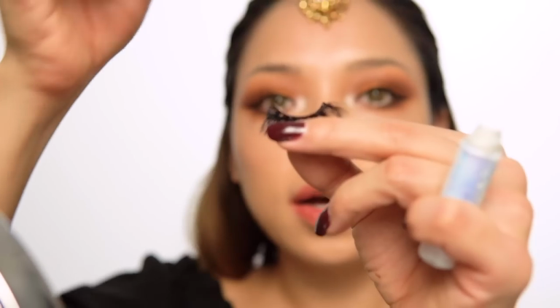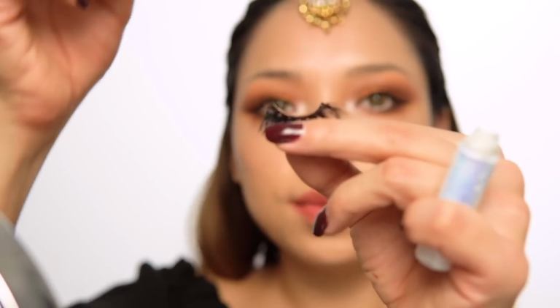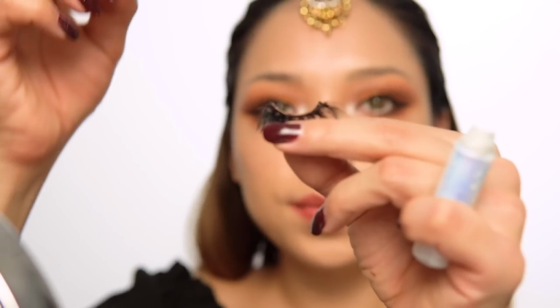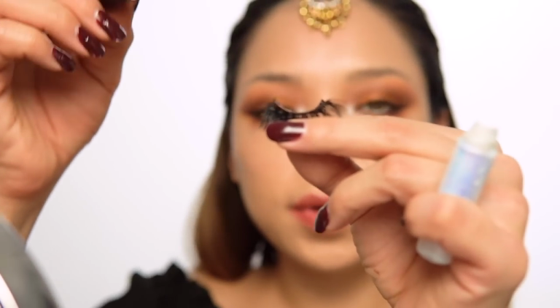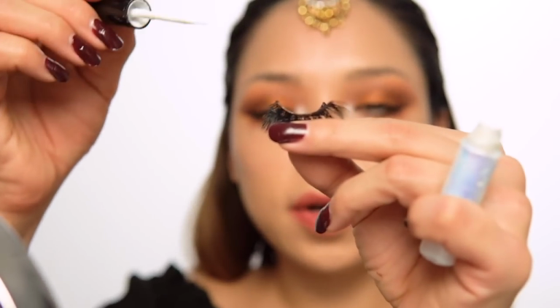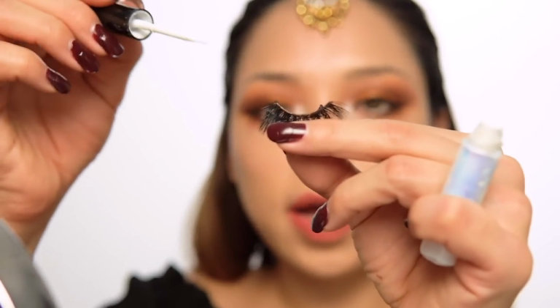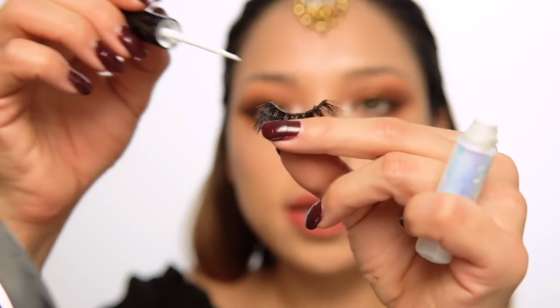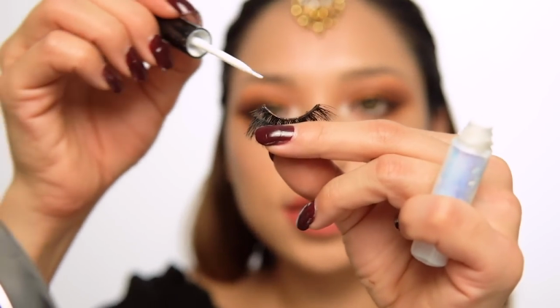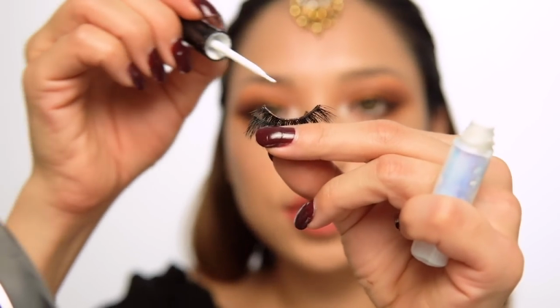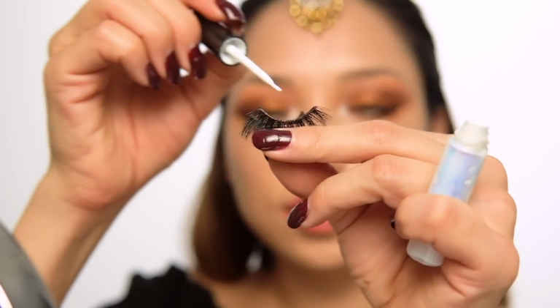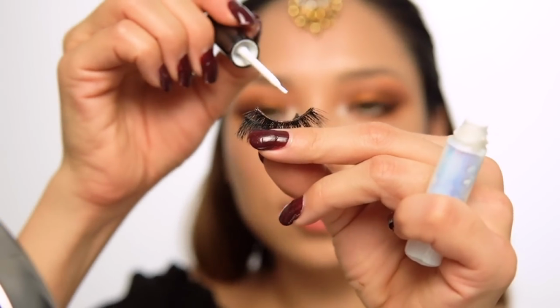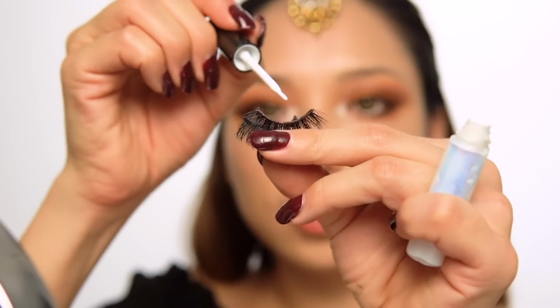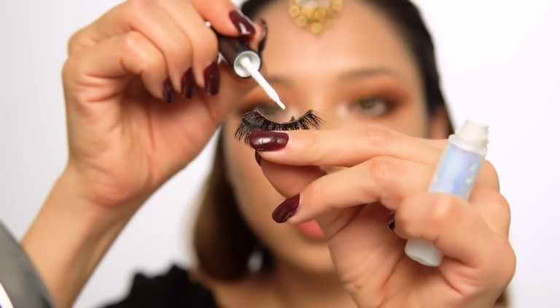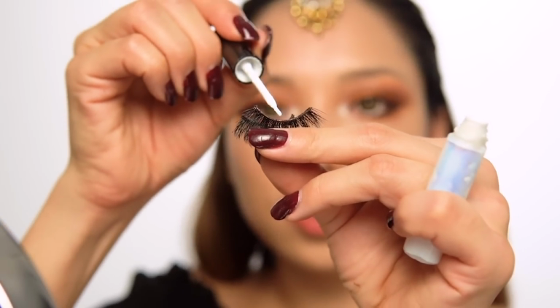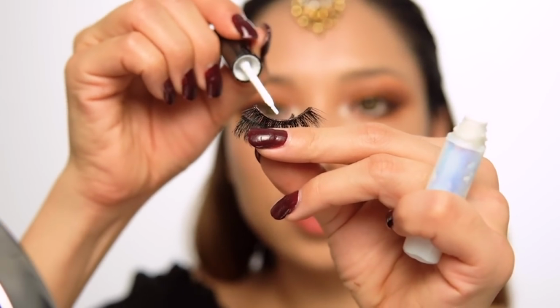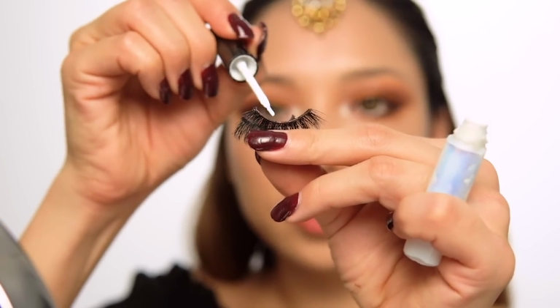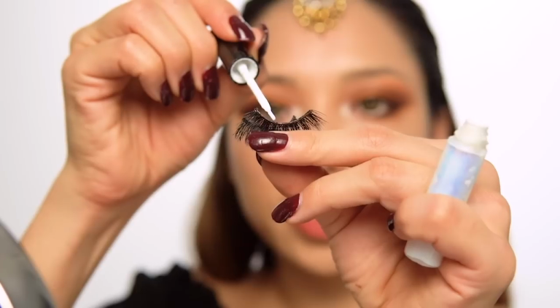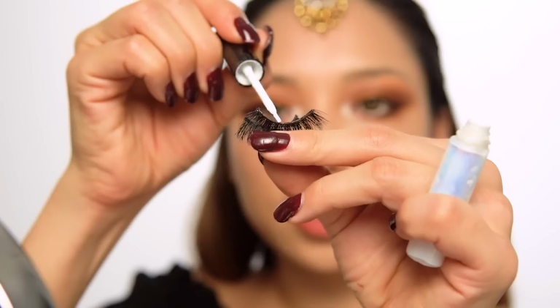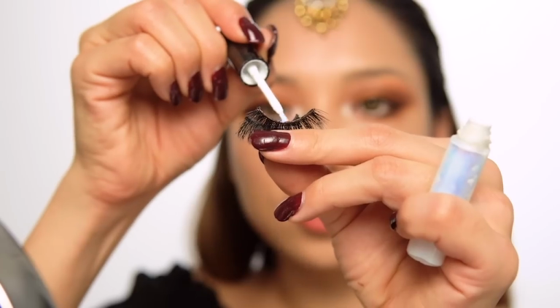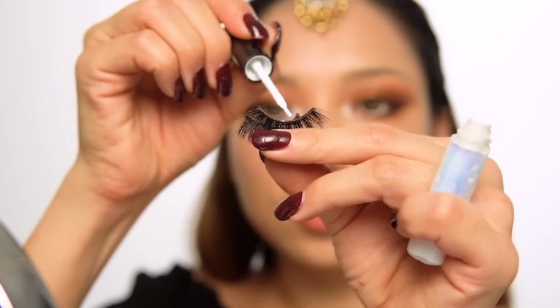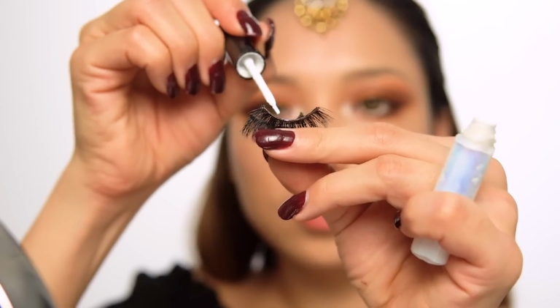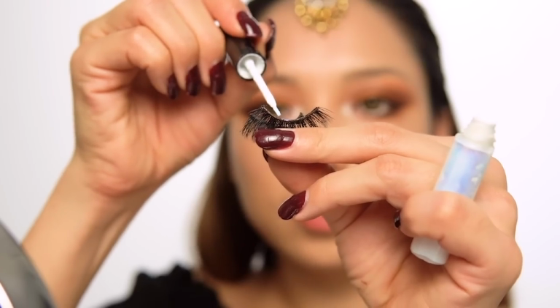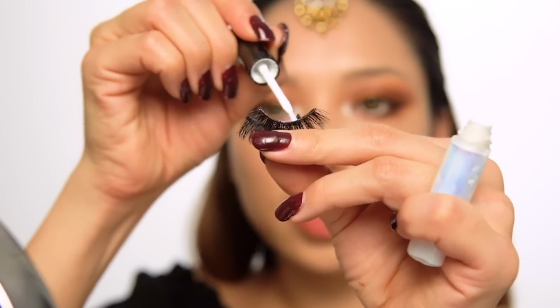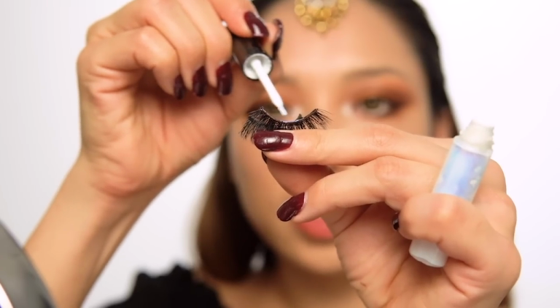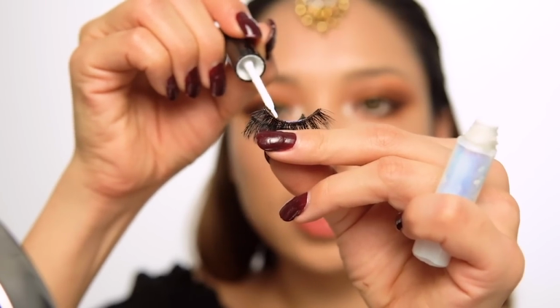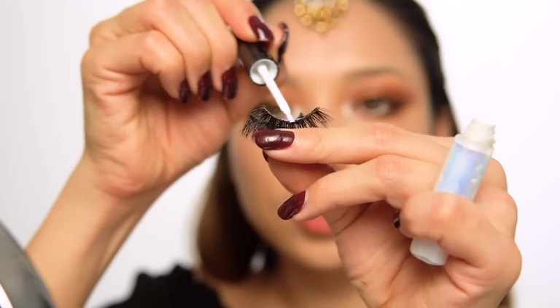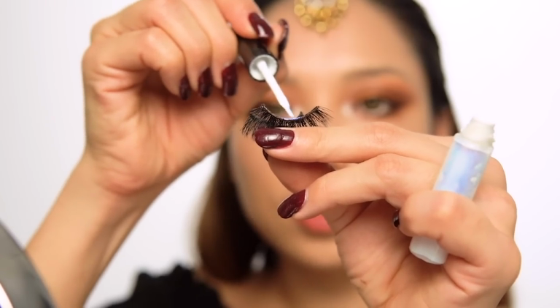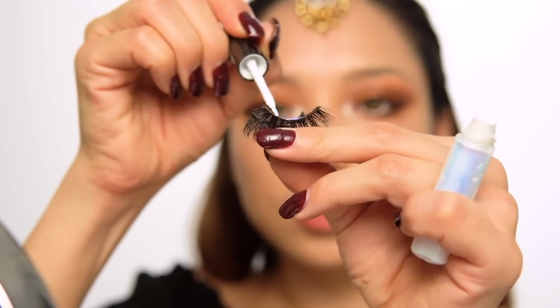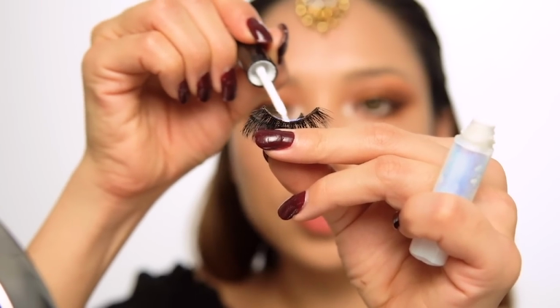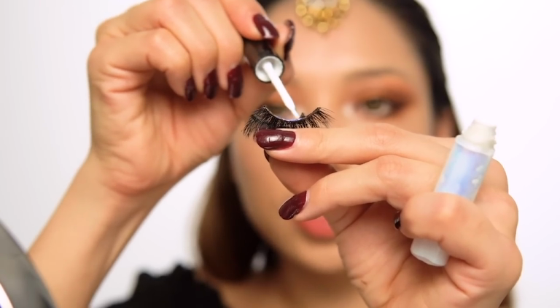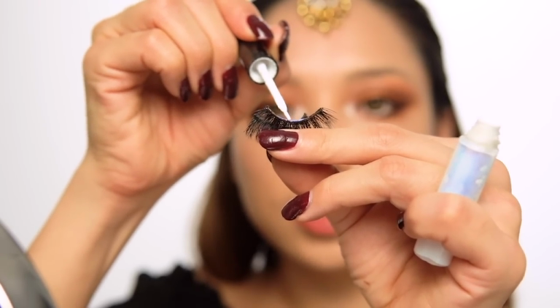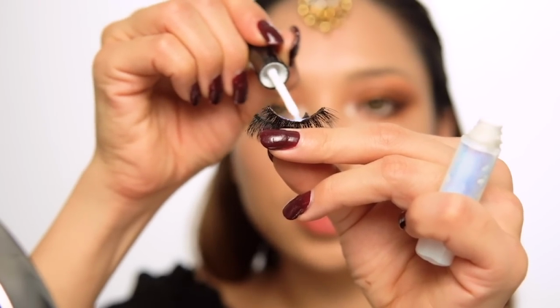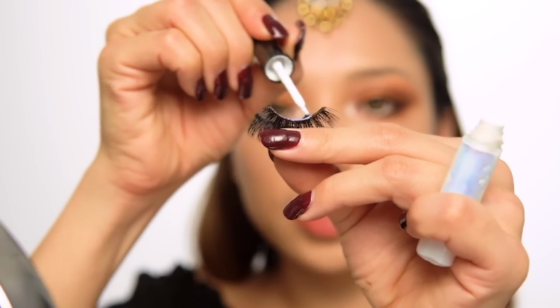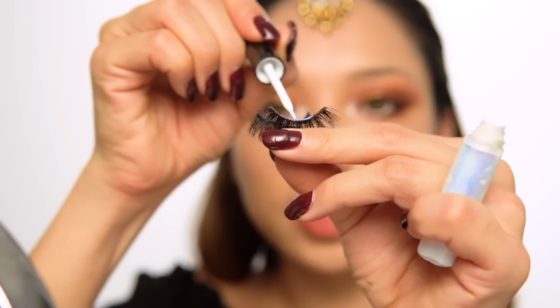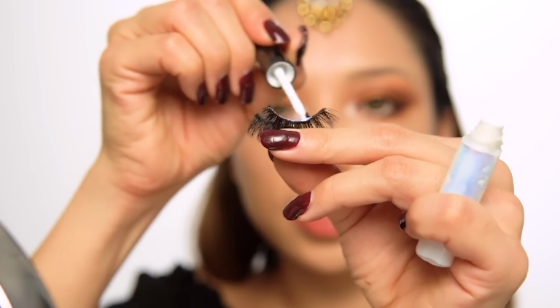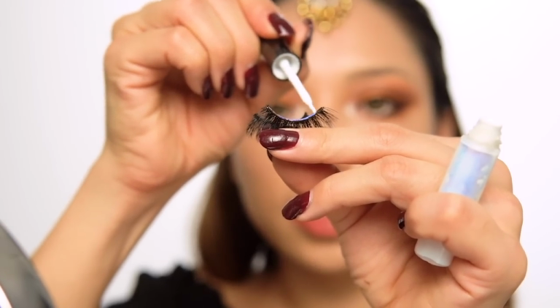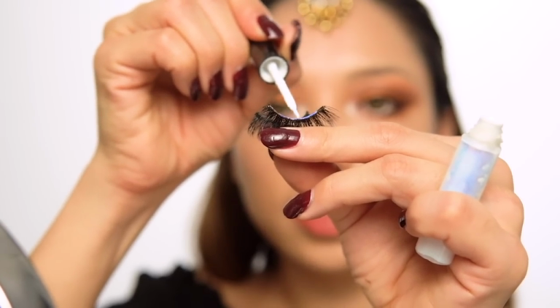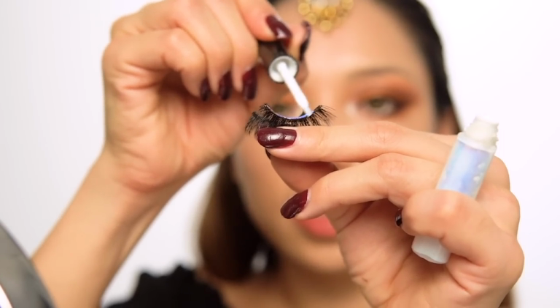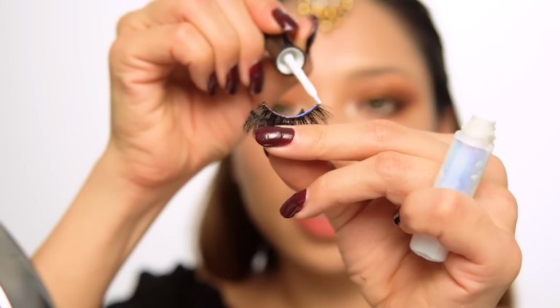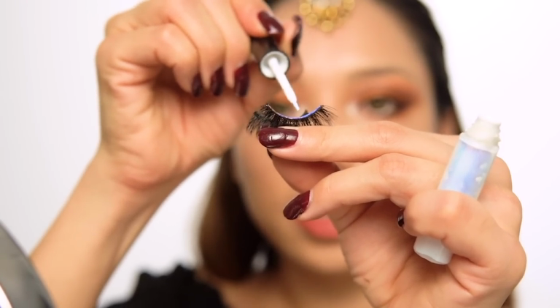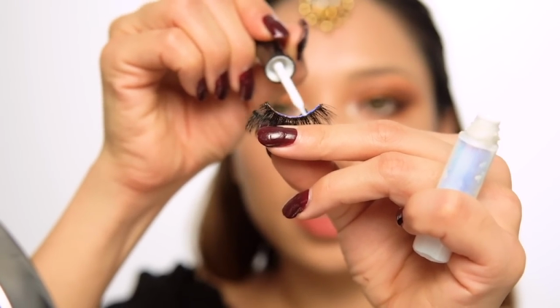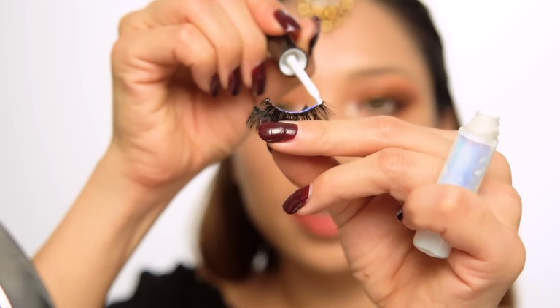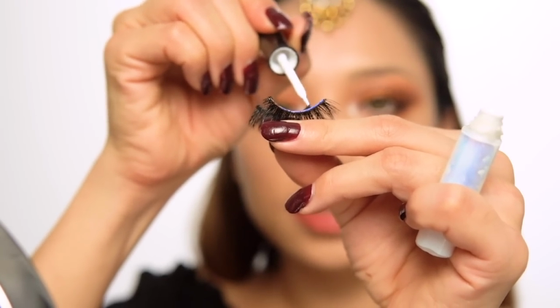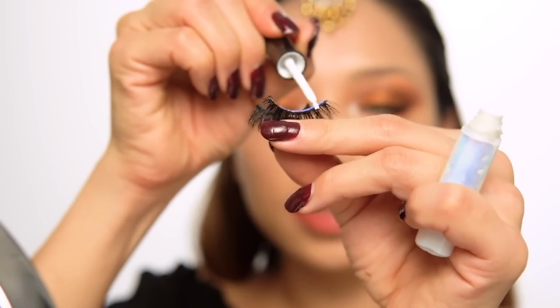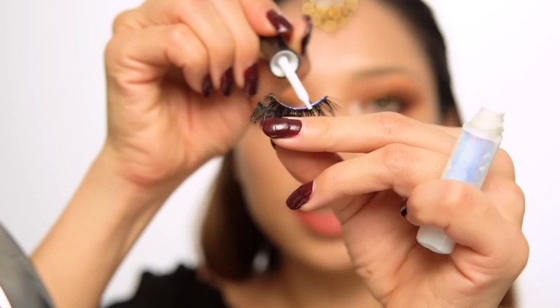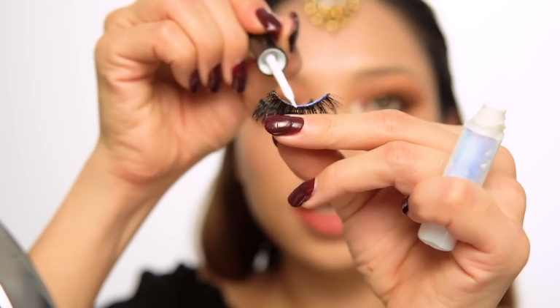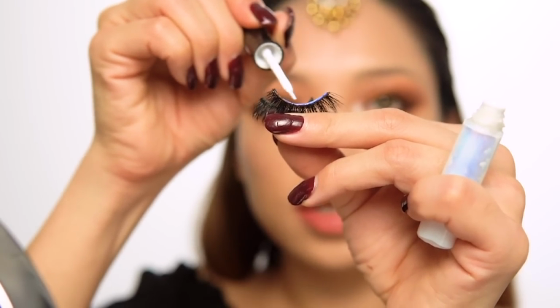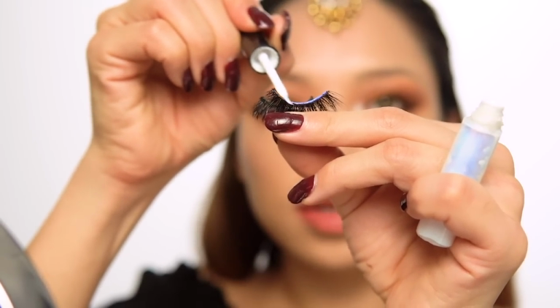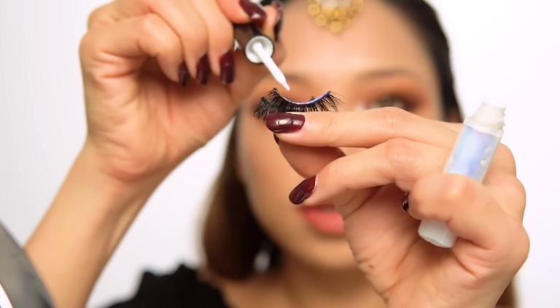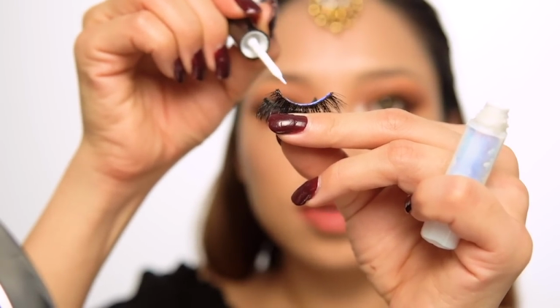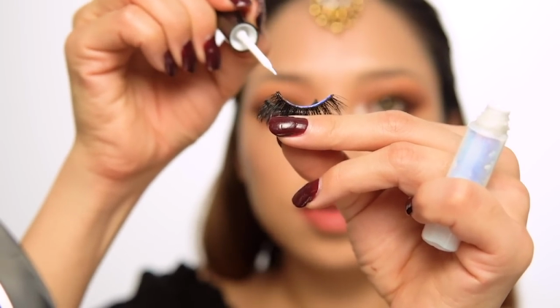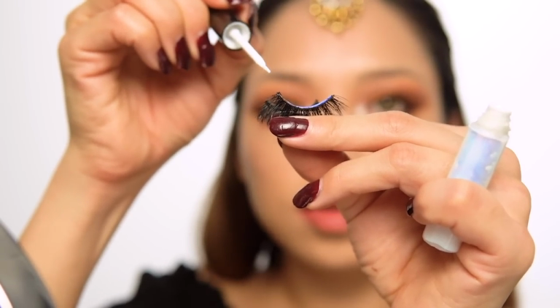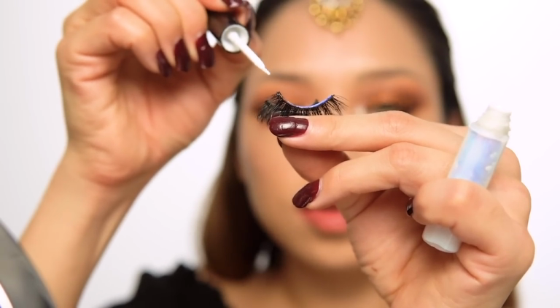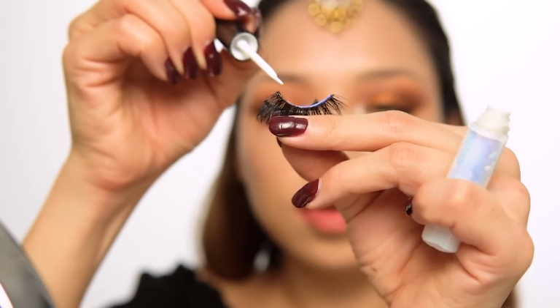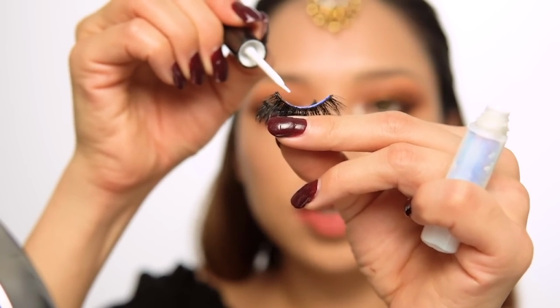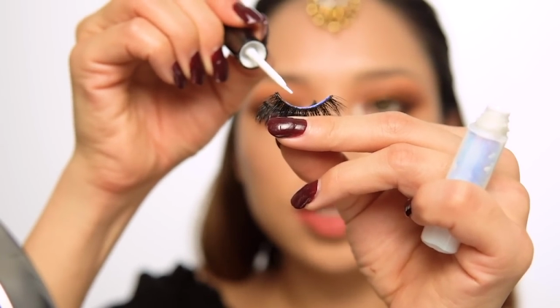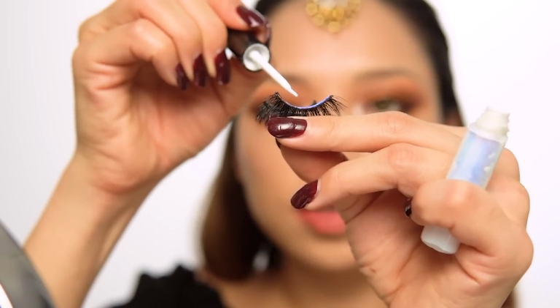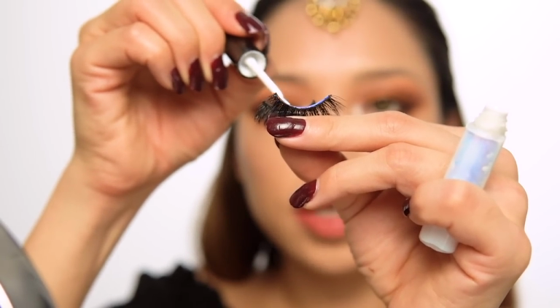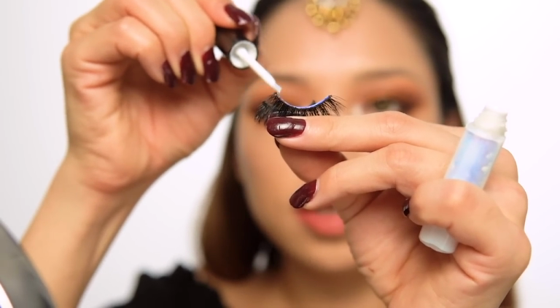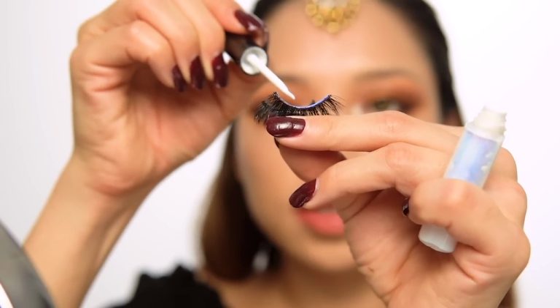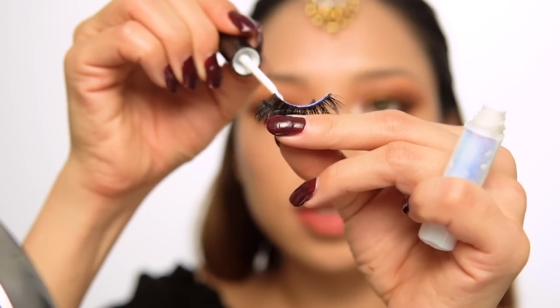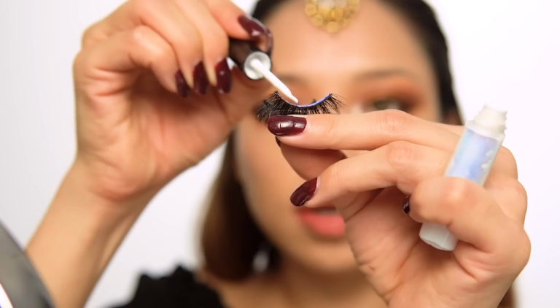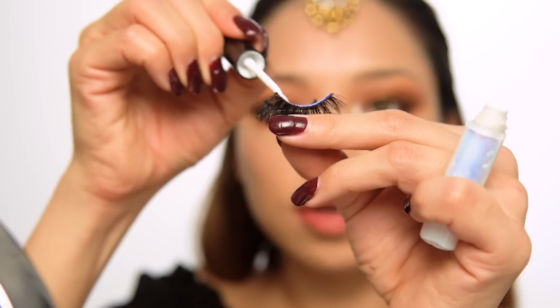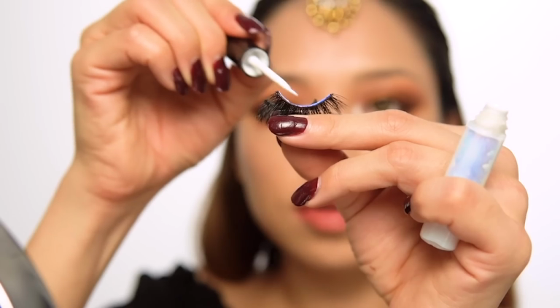Now I'm applying my eyelash glue to the lashes.